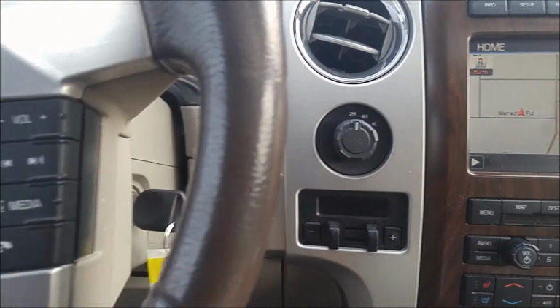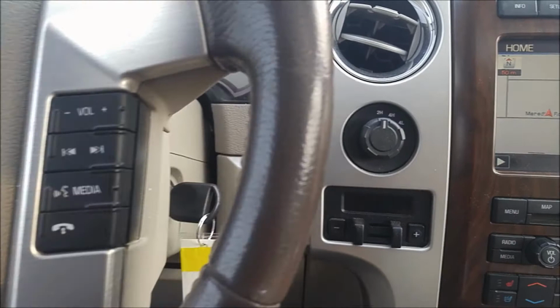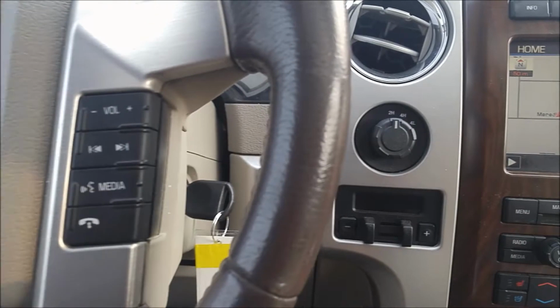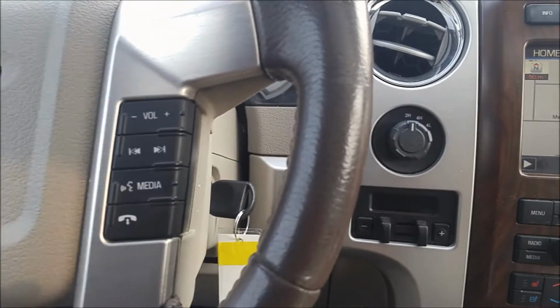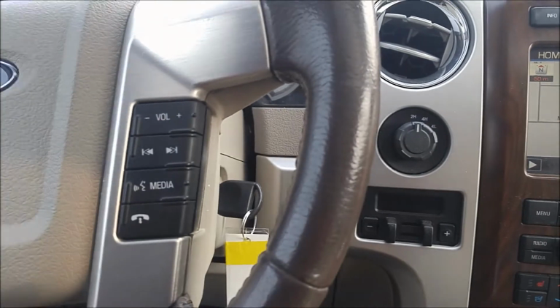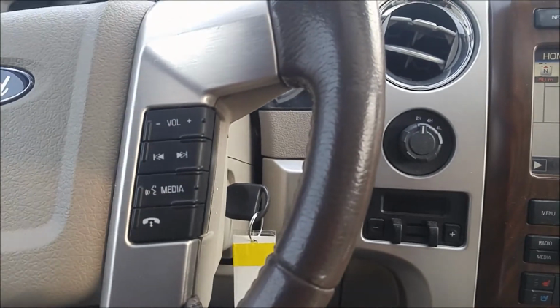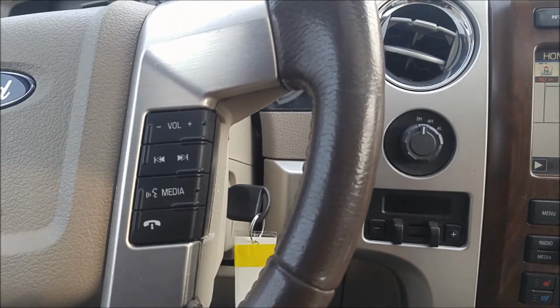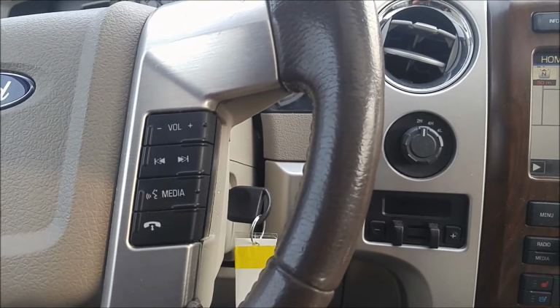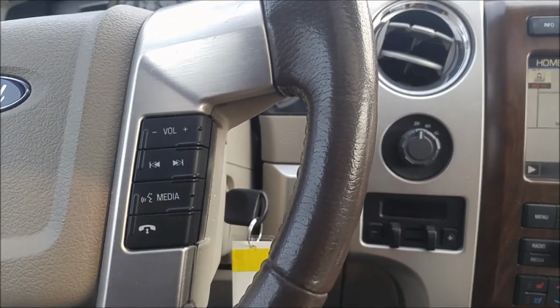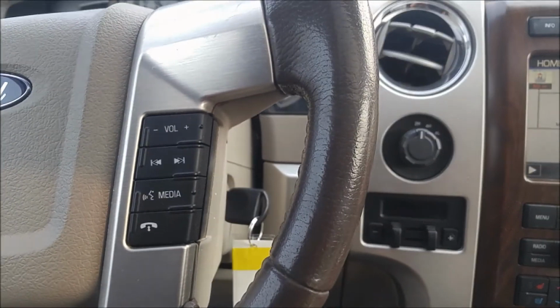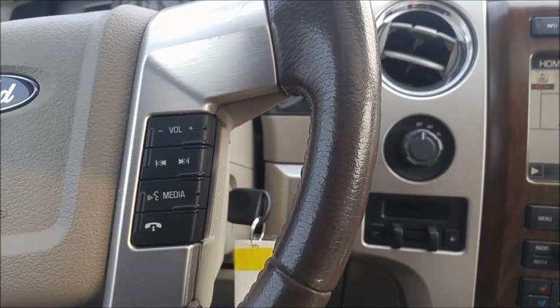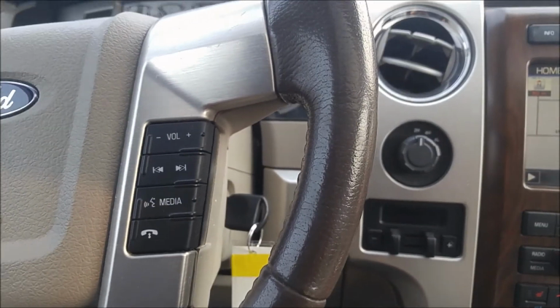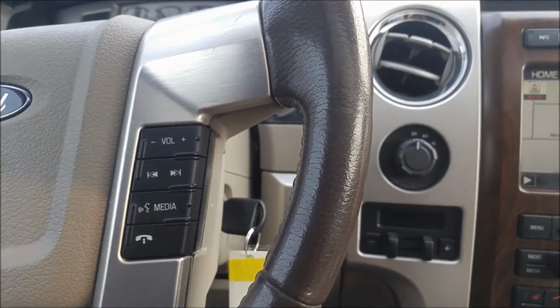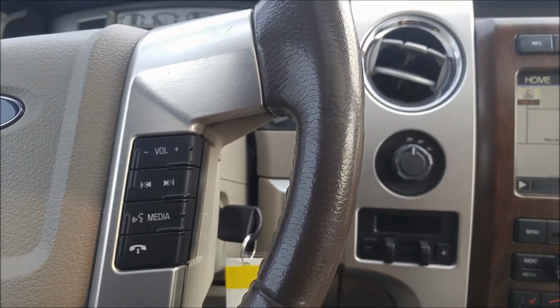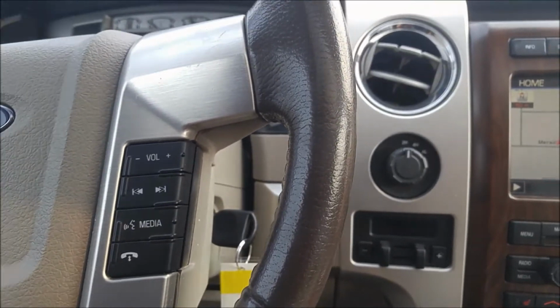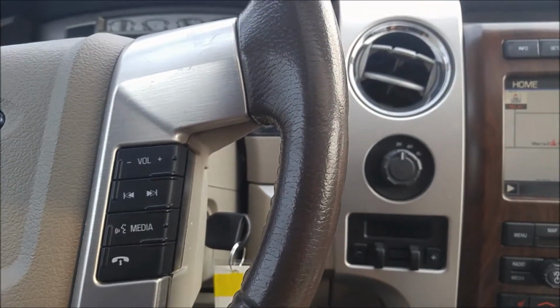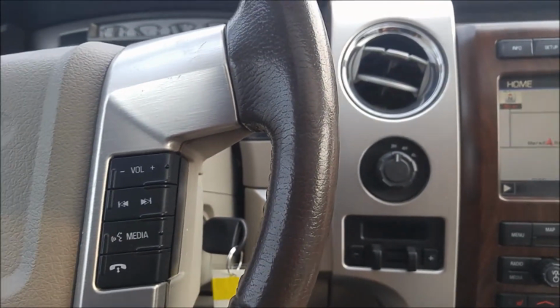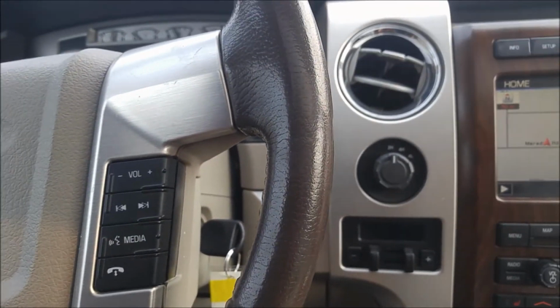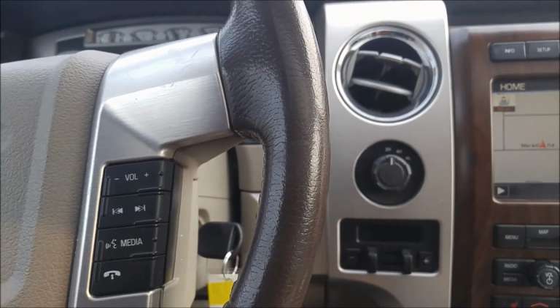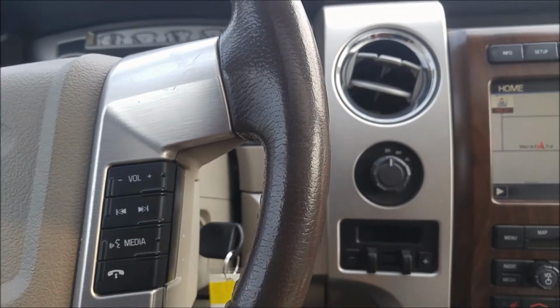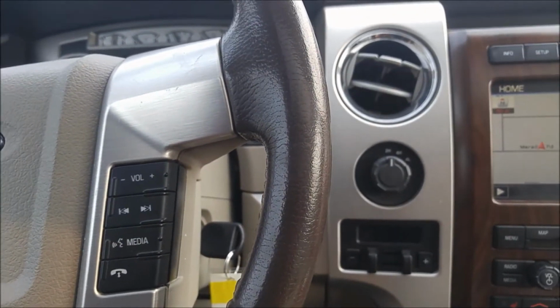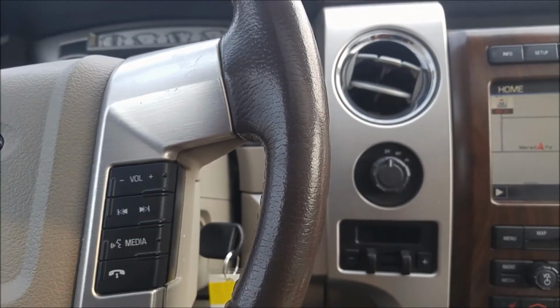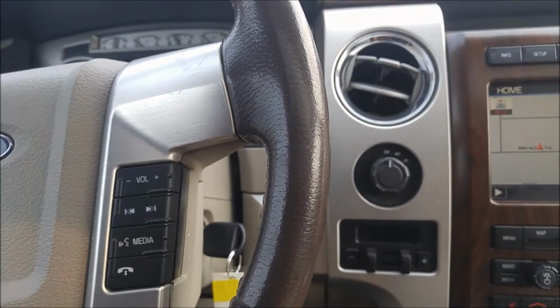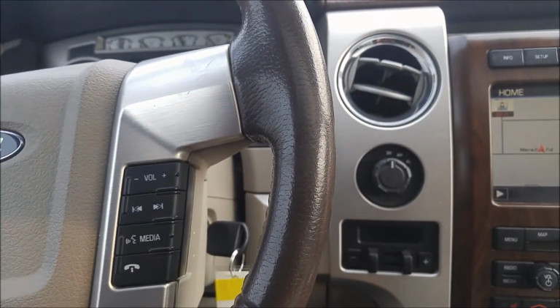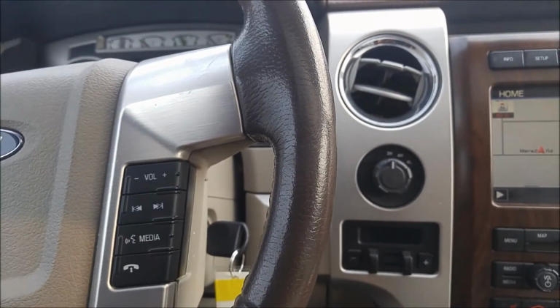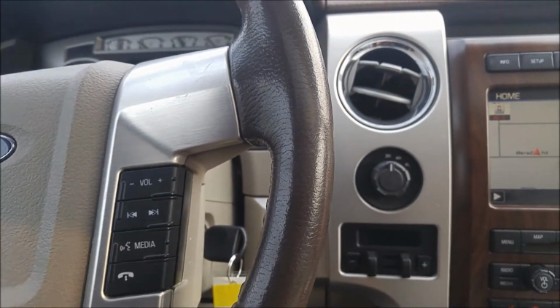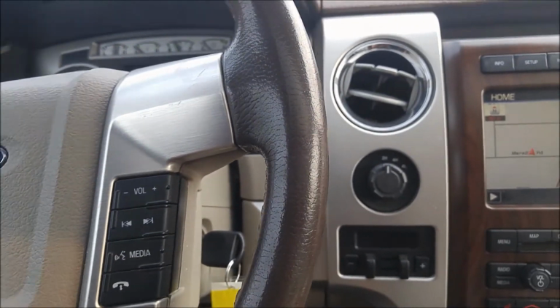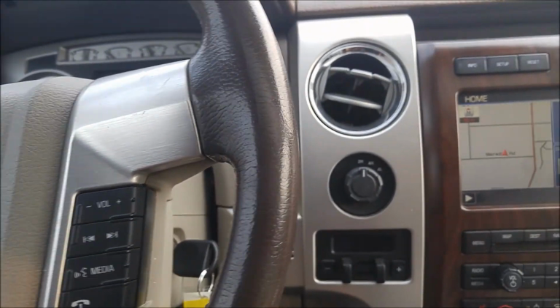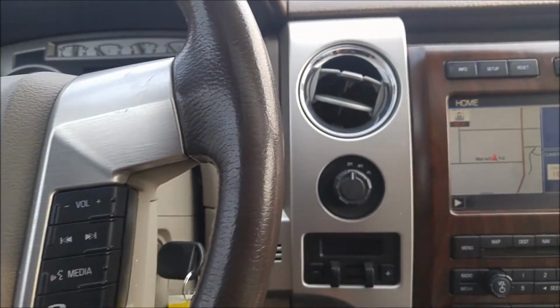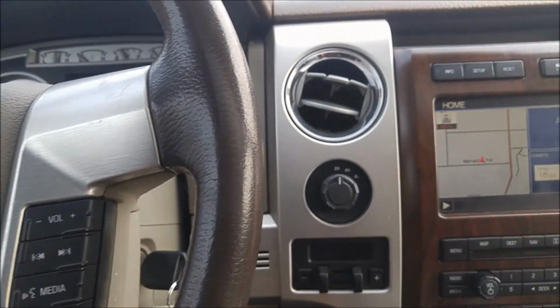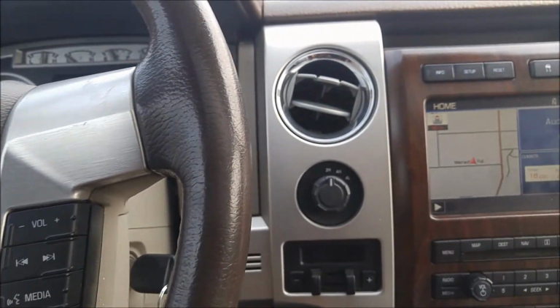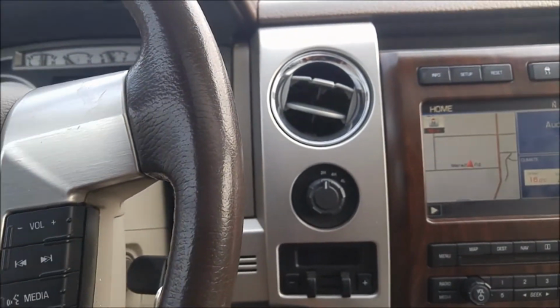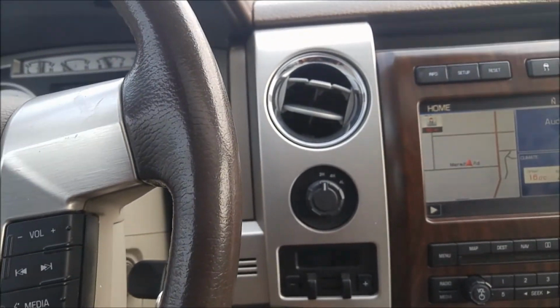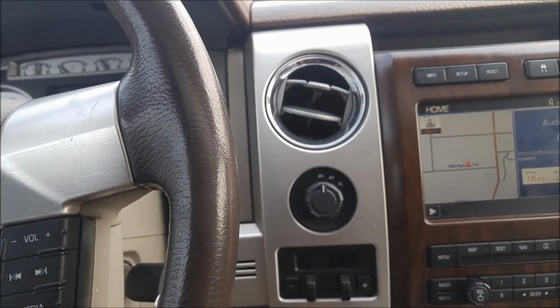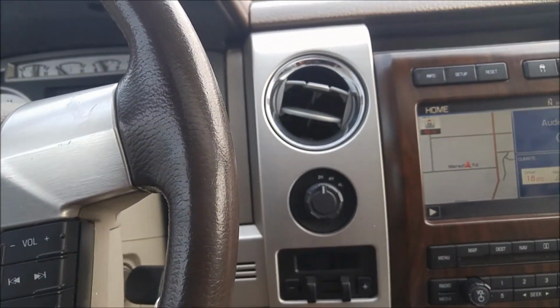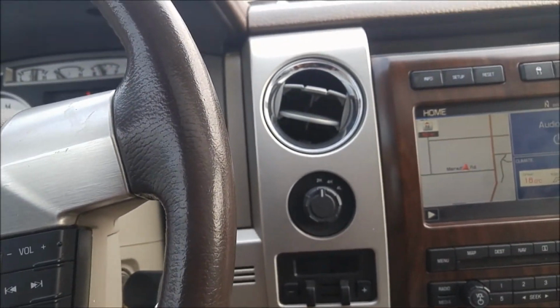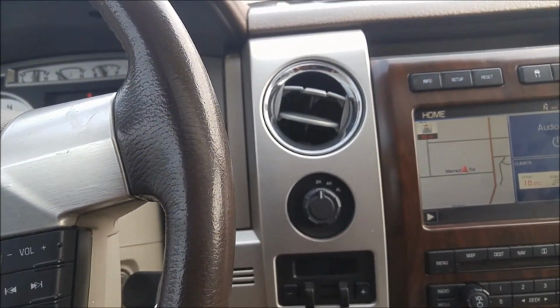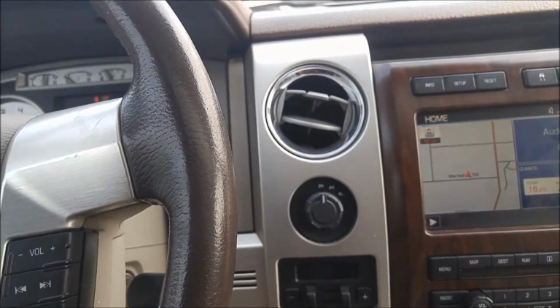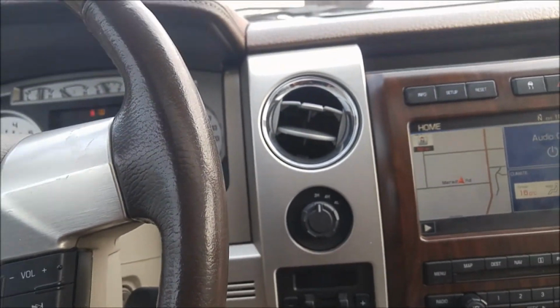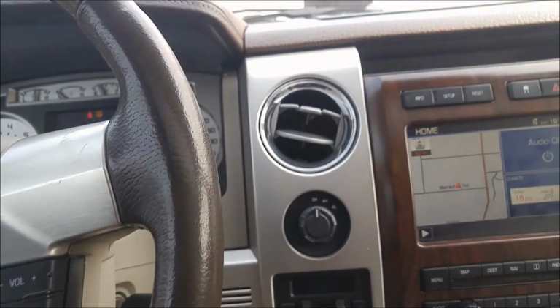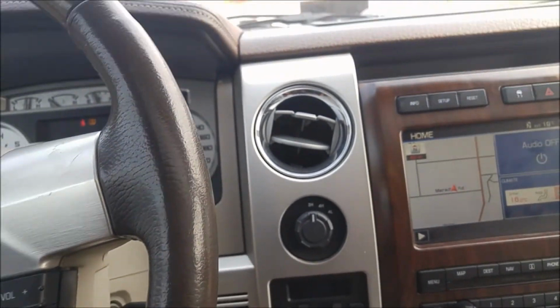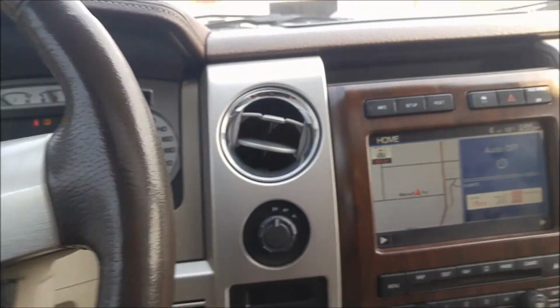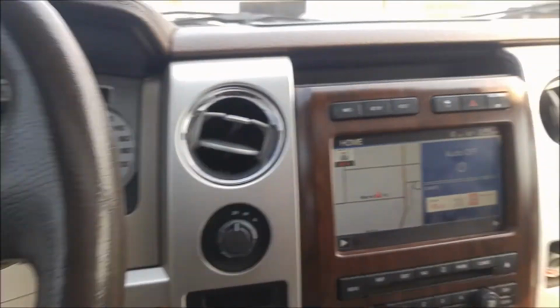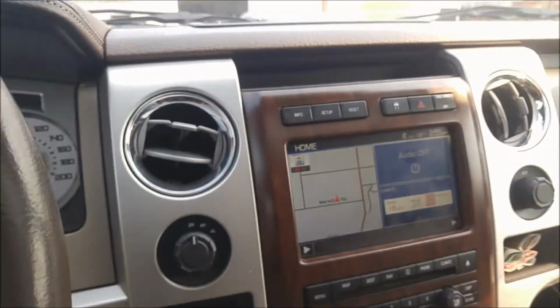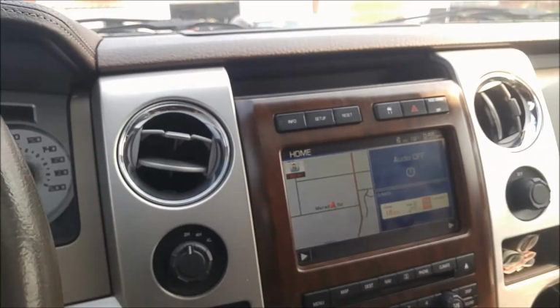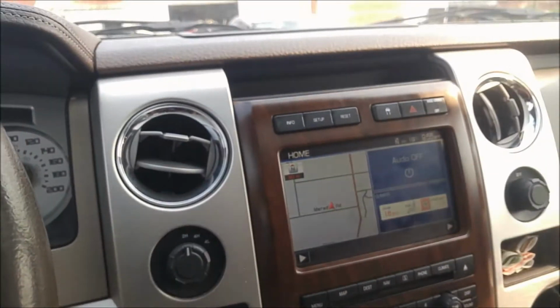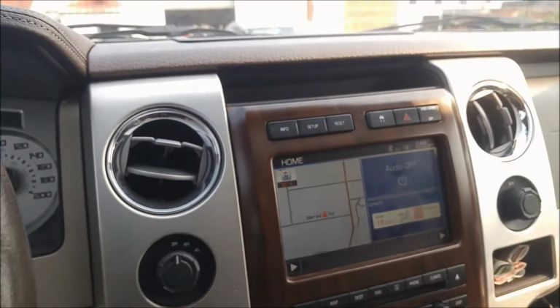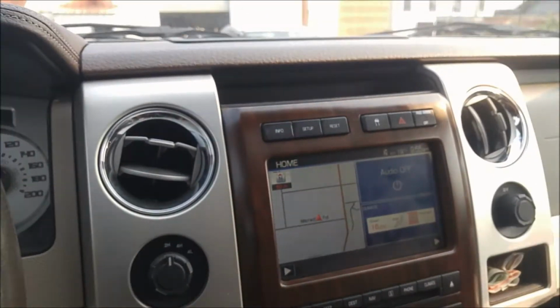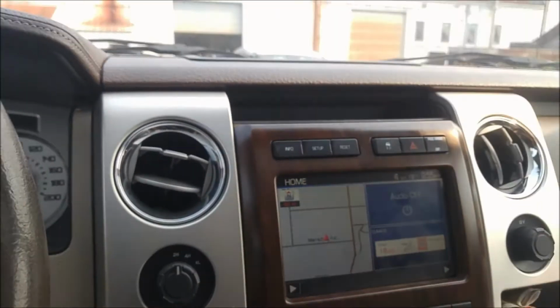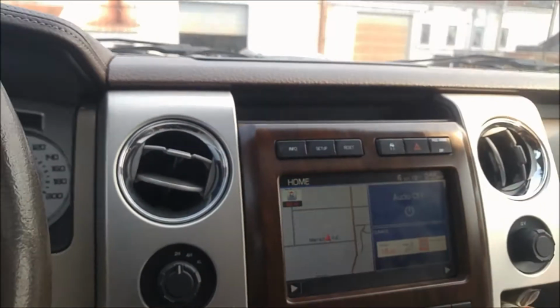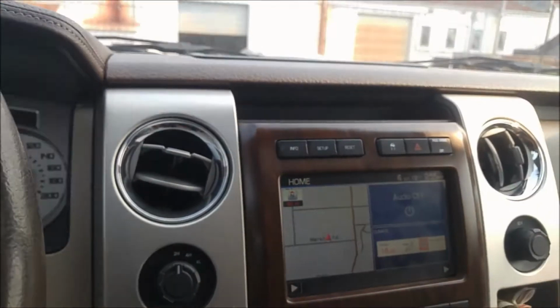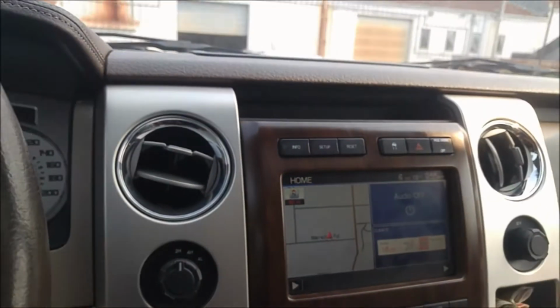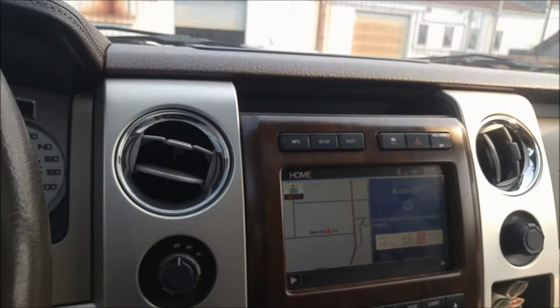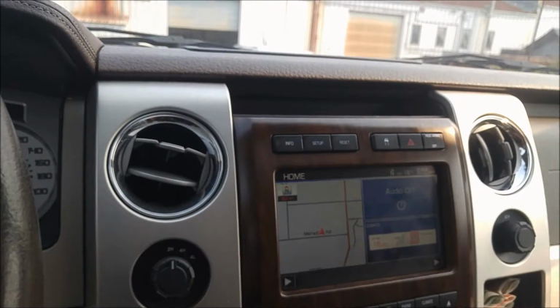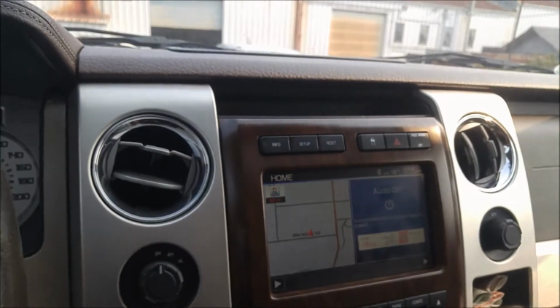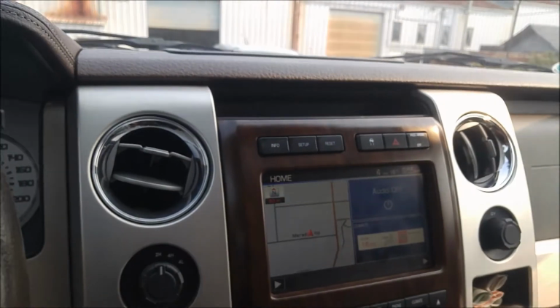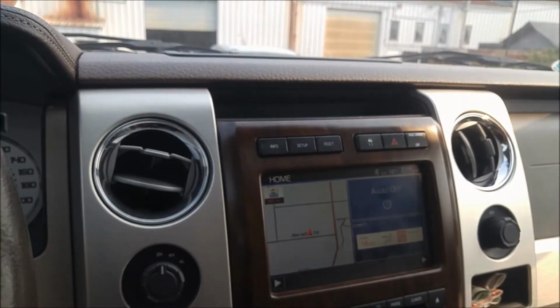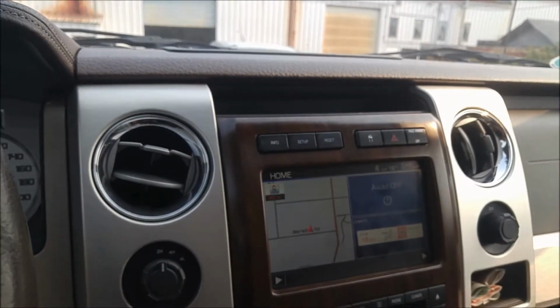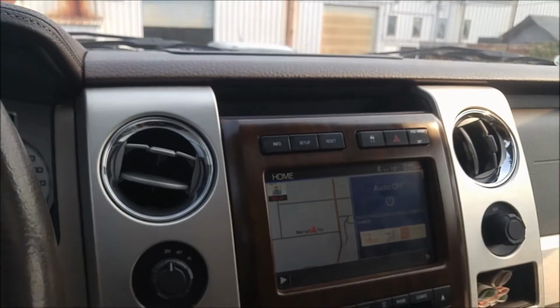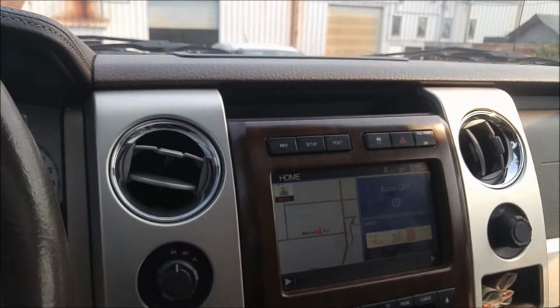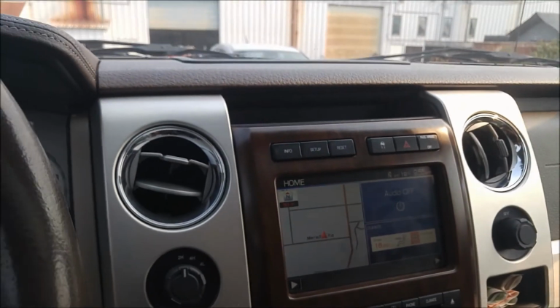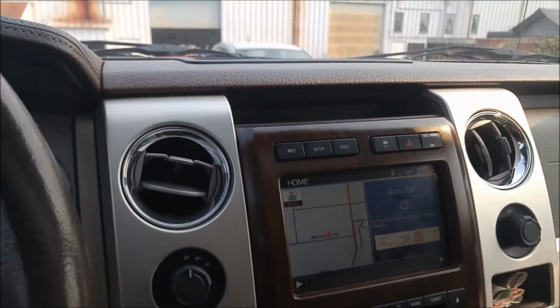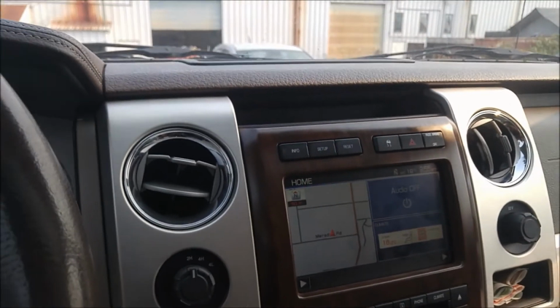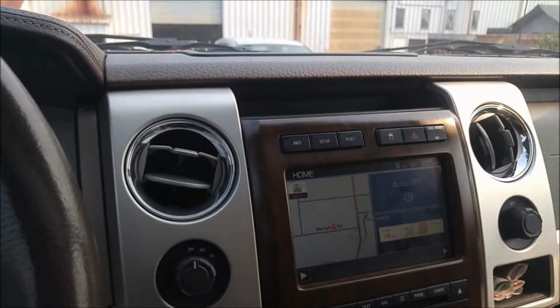Just a really, really clean truck. Really not much to knock on it. I hope you enjoyed the video and I look forward to hearing what you think. Thanks.